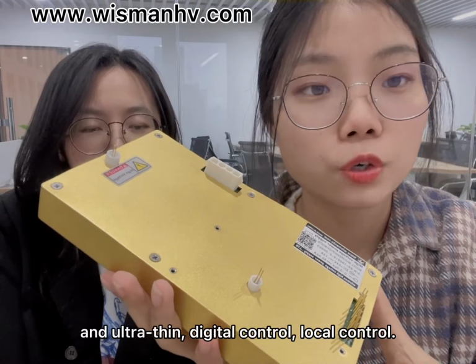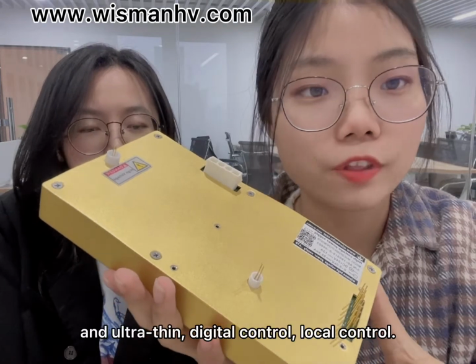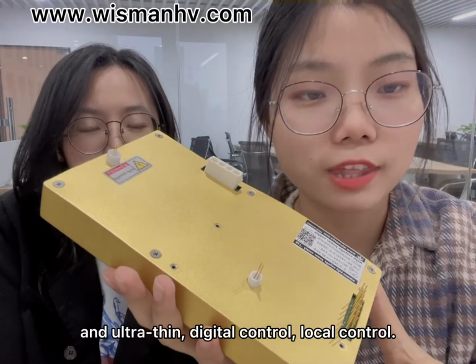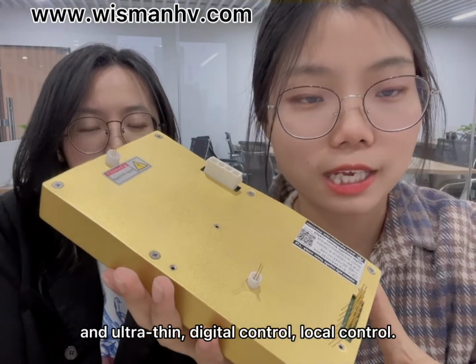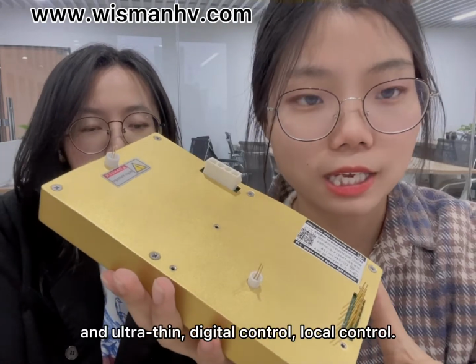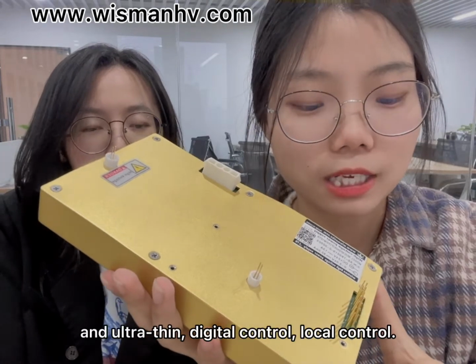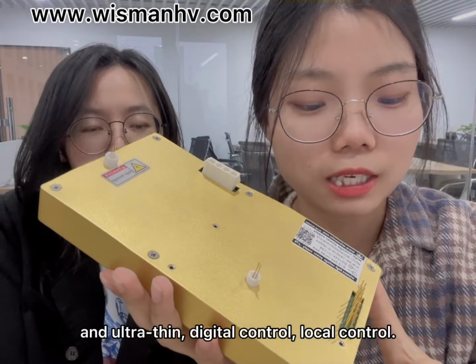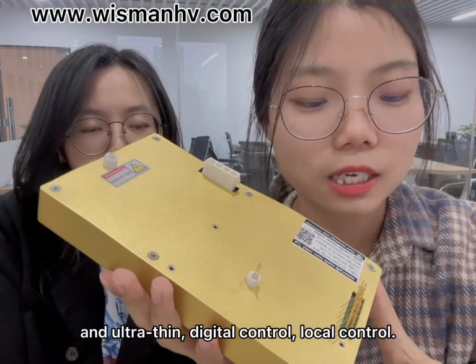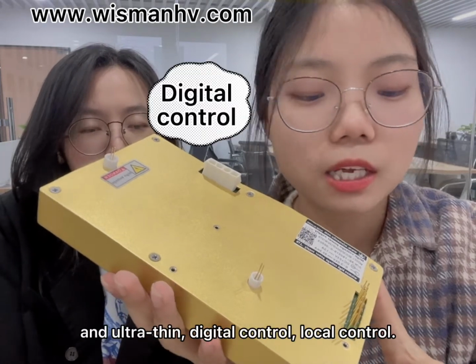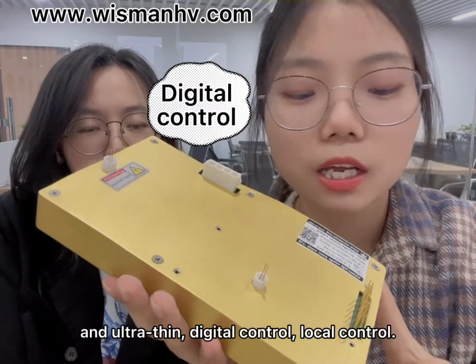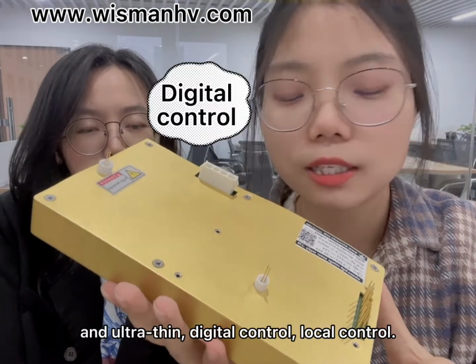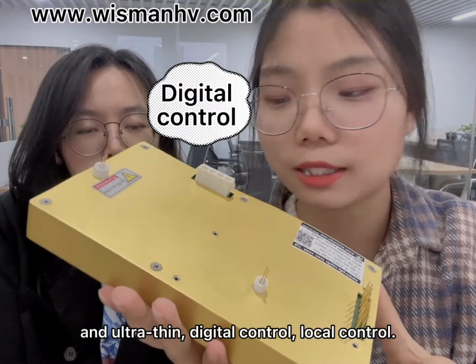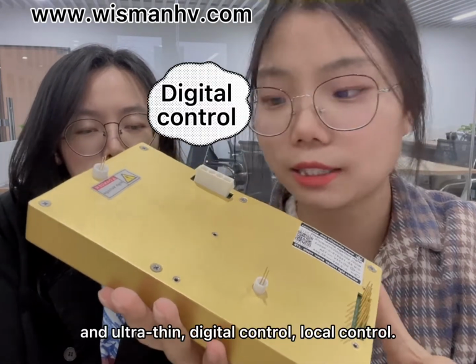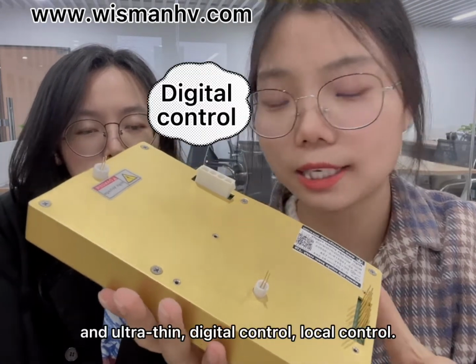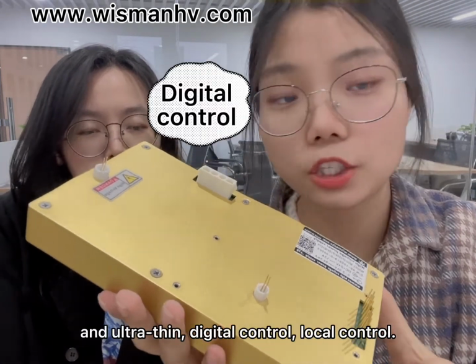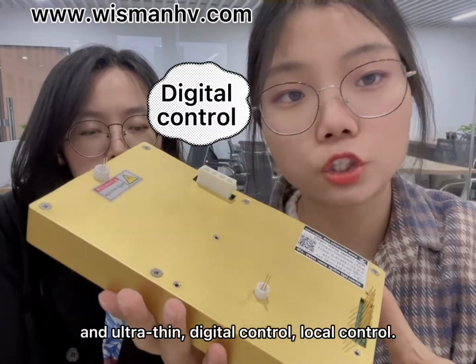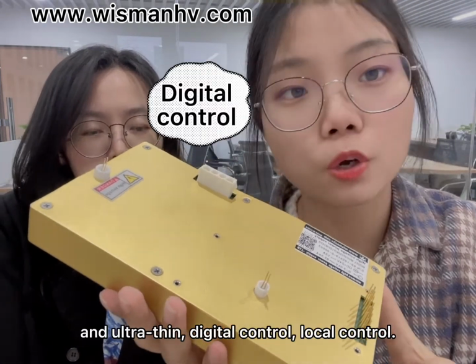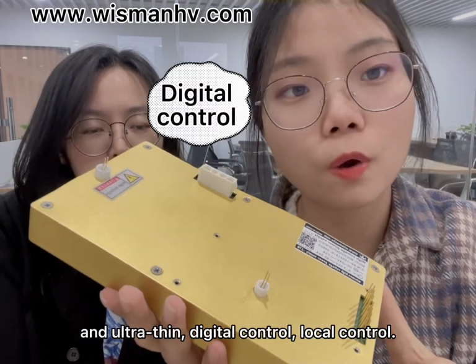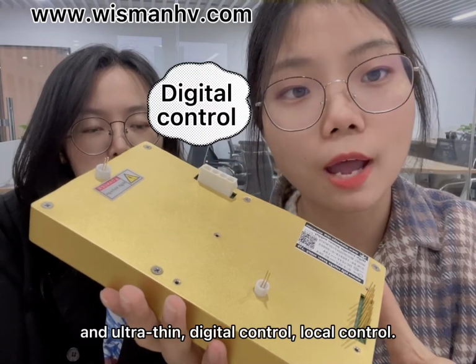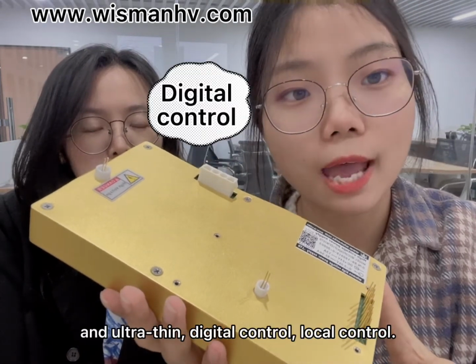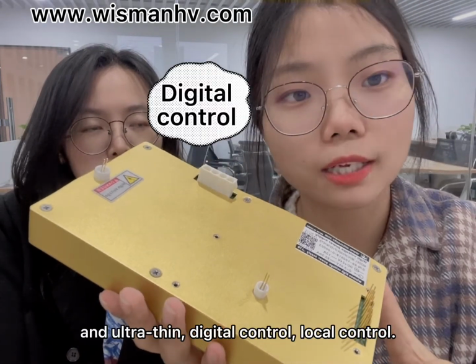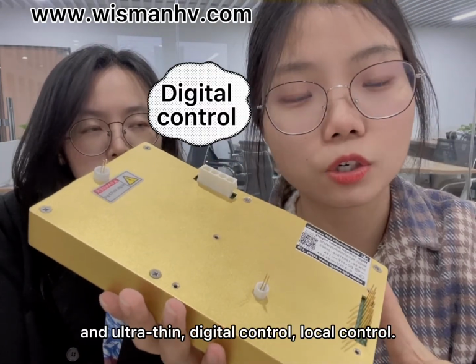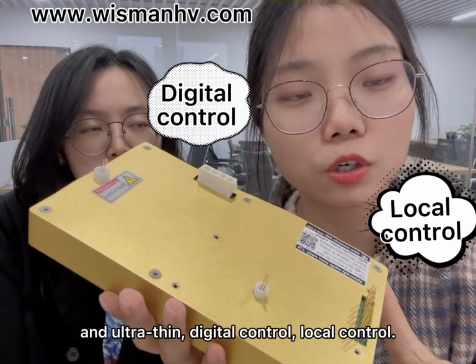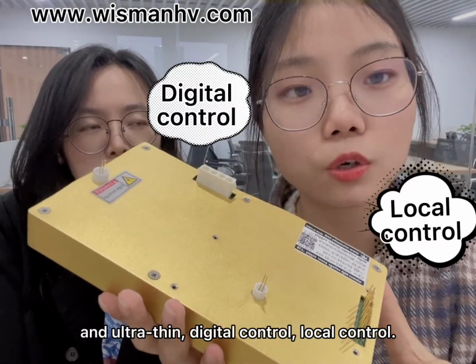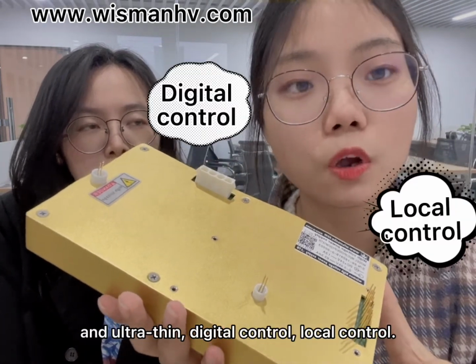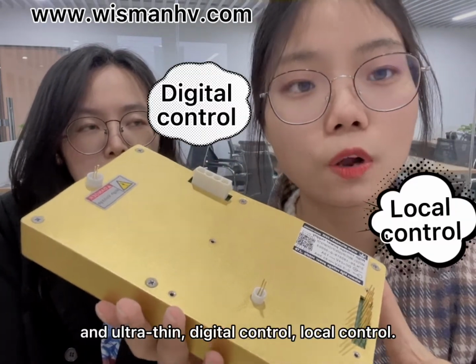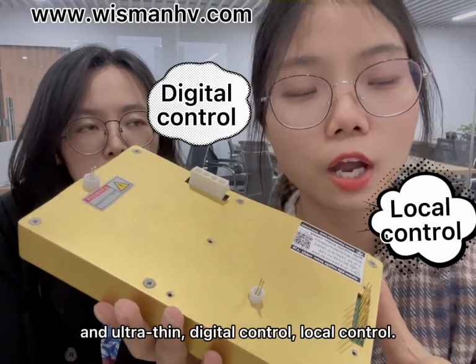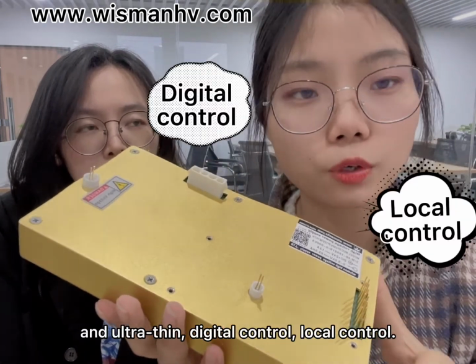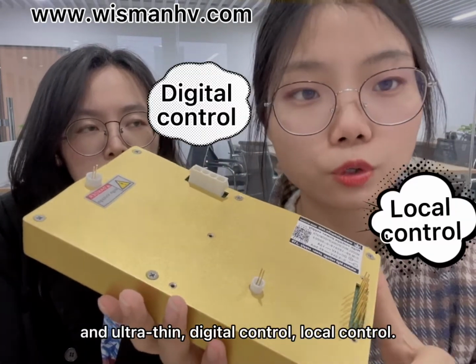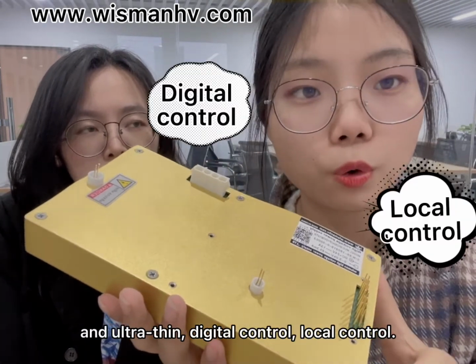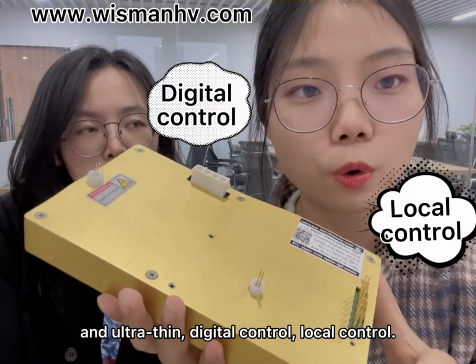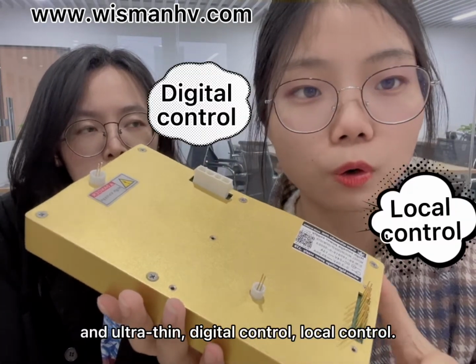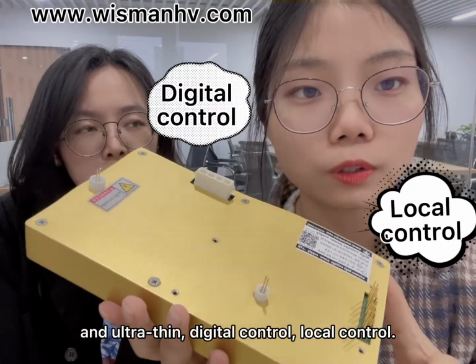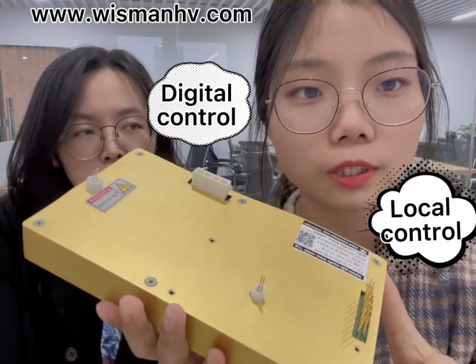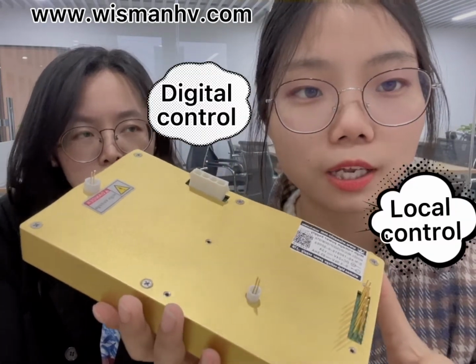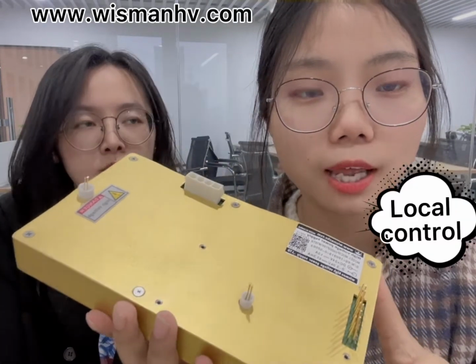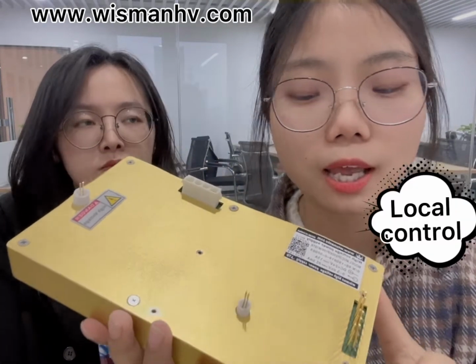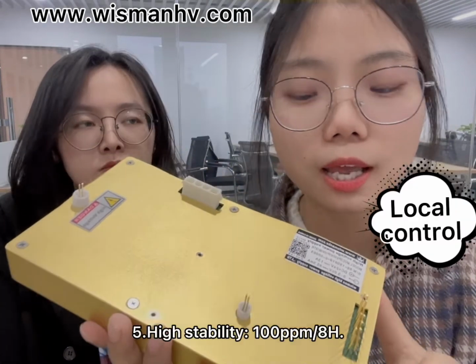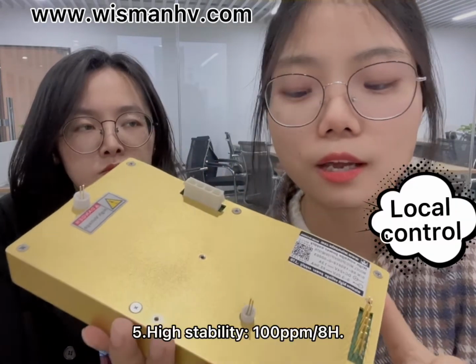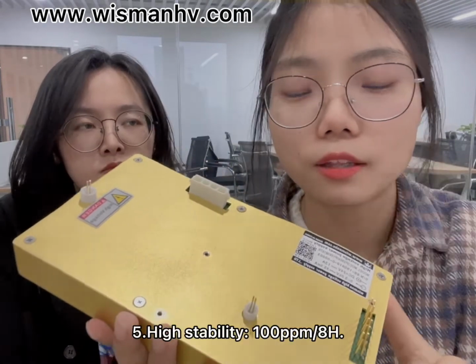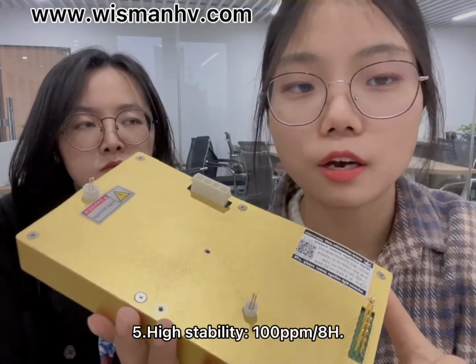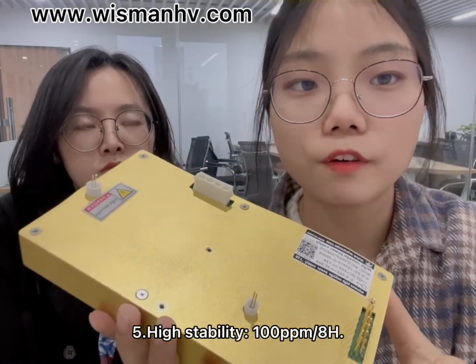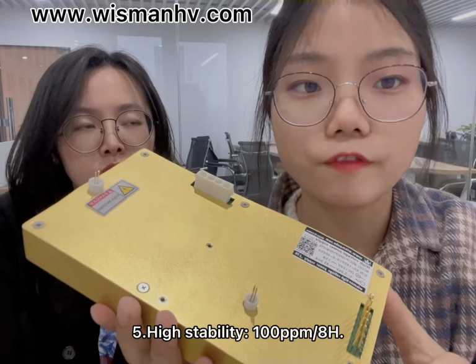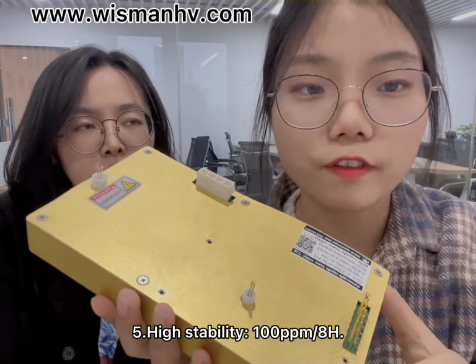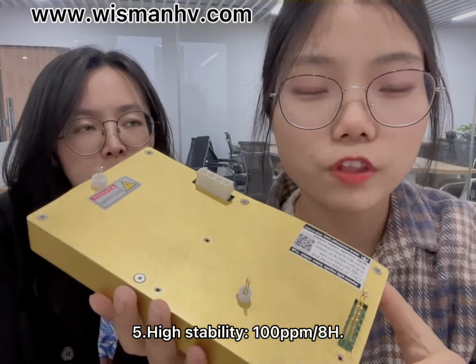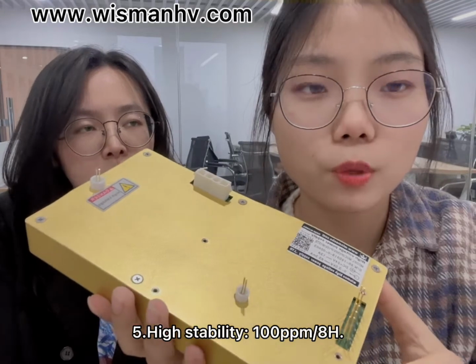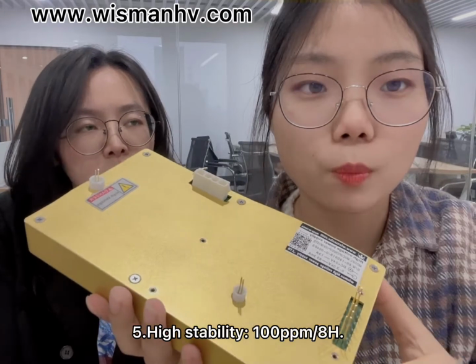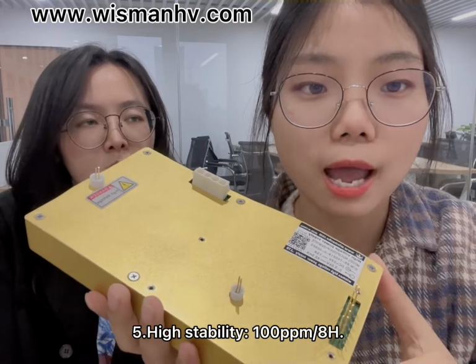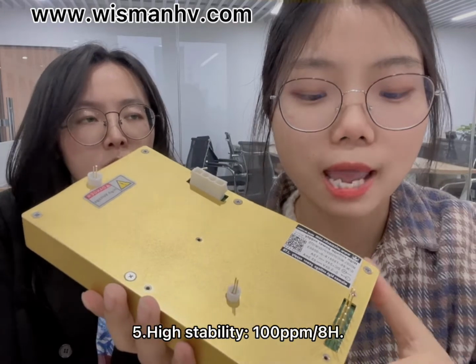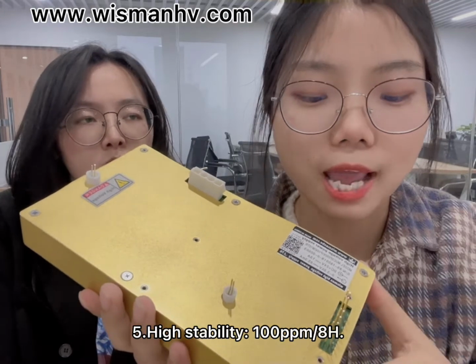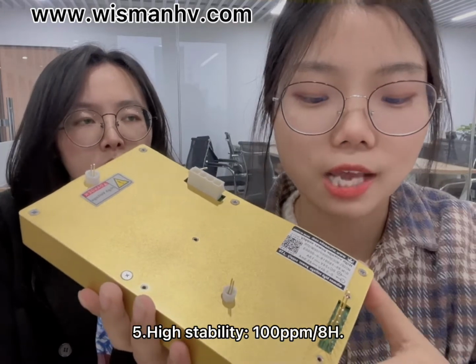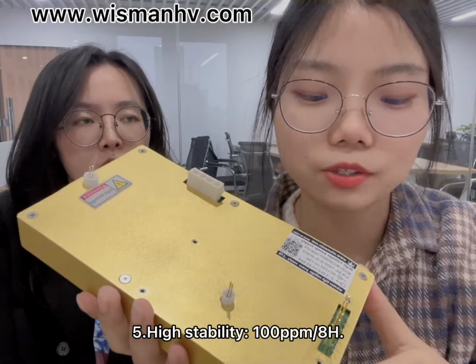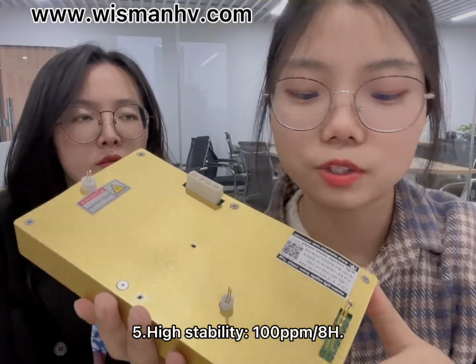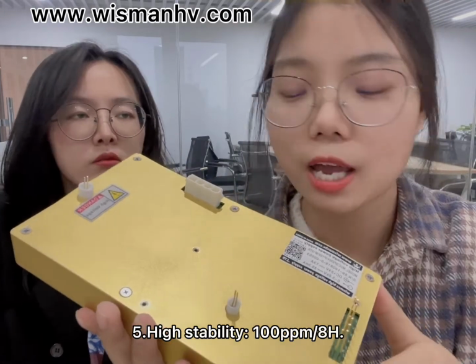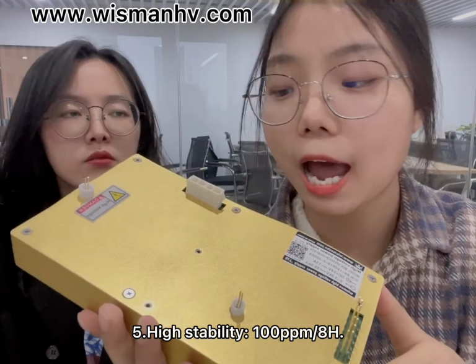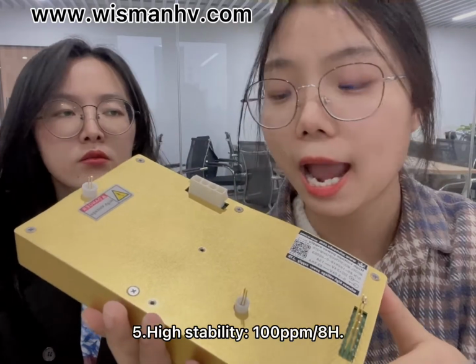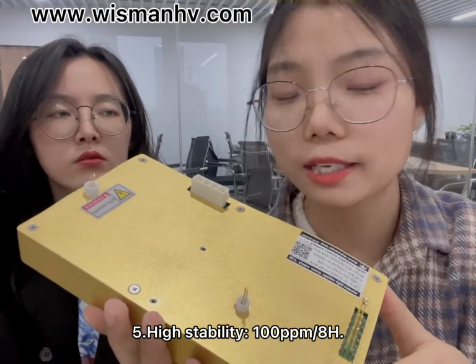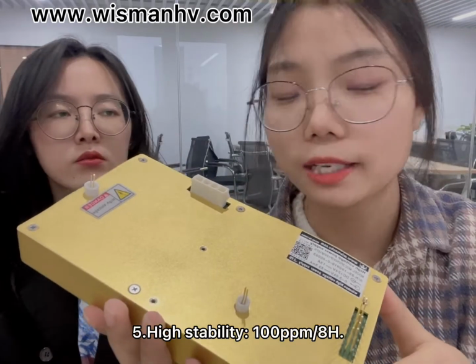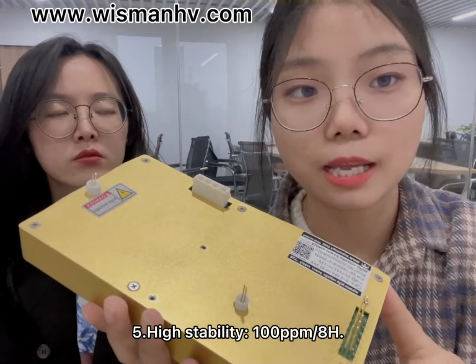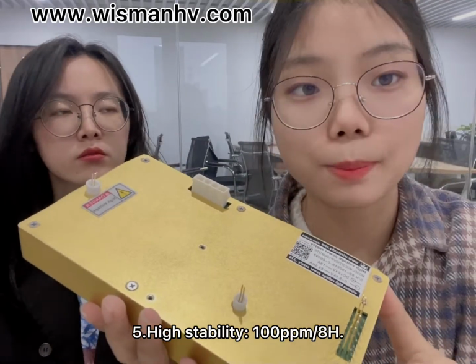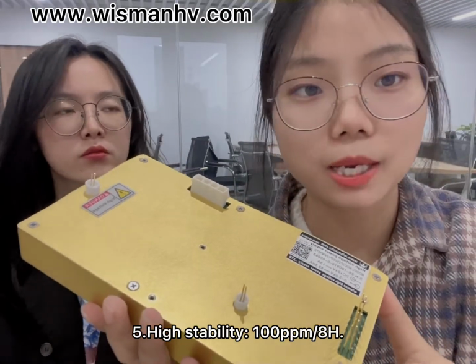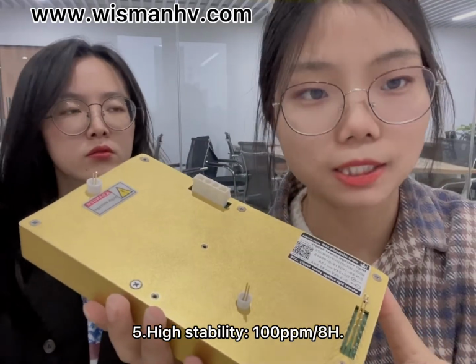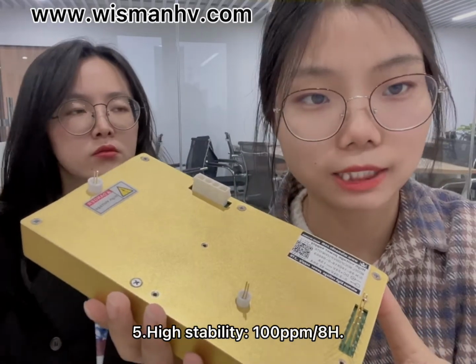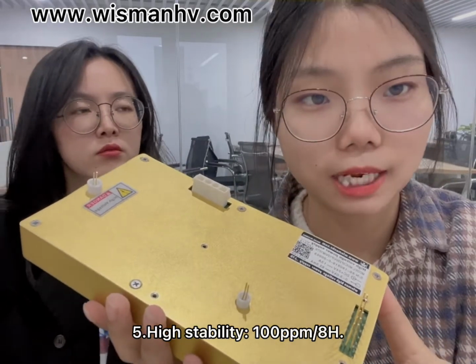The fourth one is low energy storage and ultra-thin digital and local control. The fifth one is high stability.